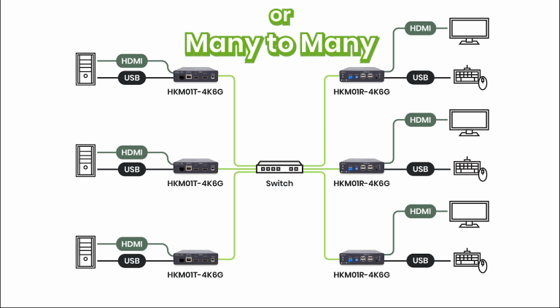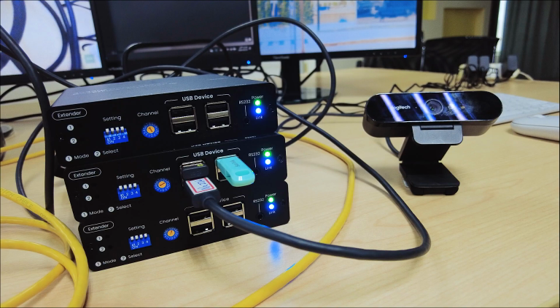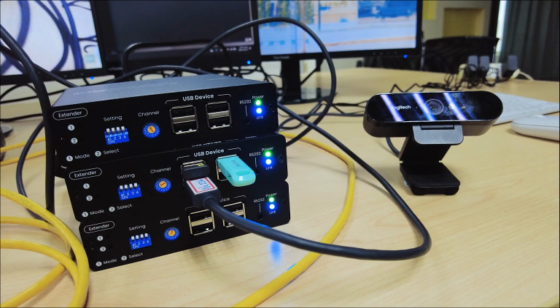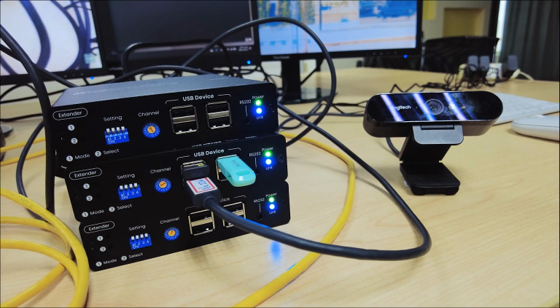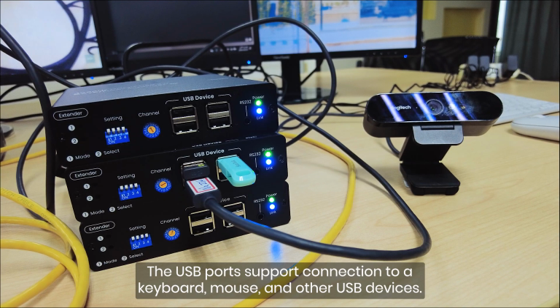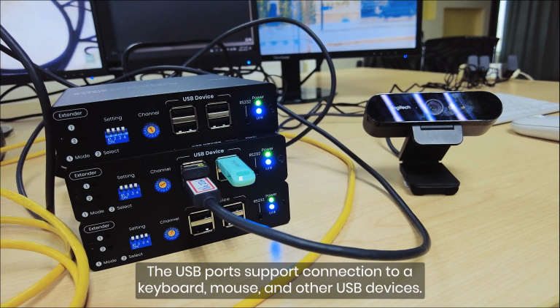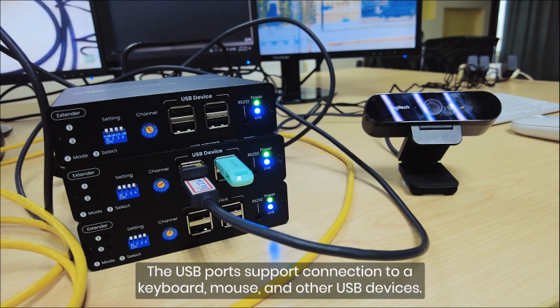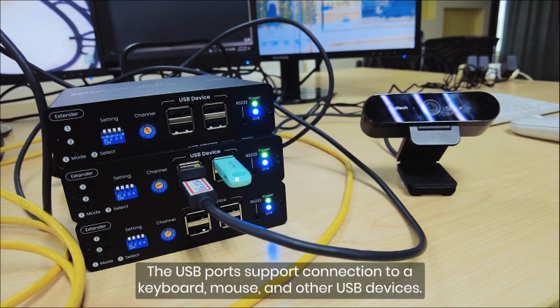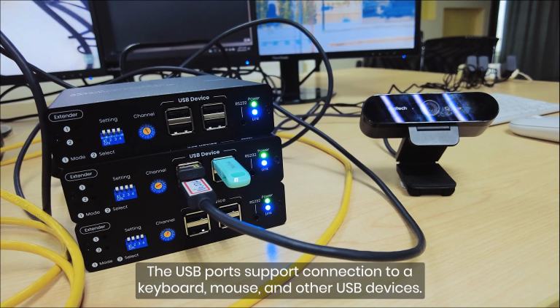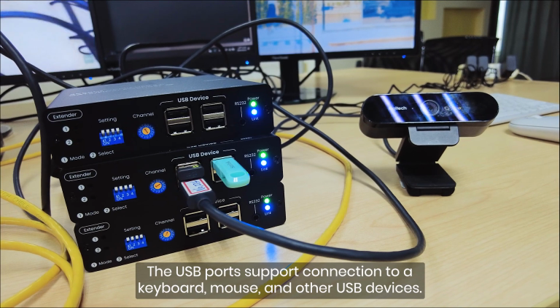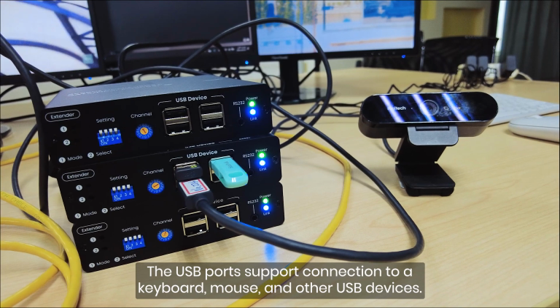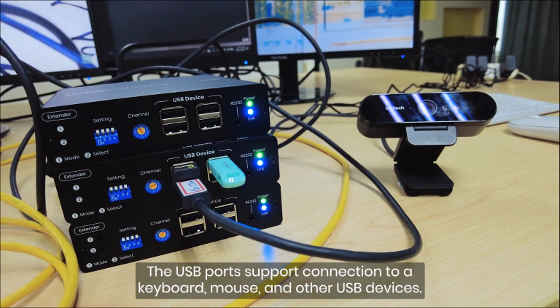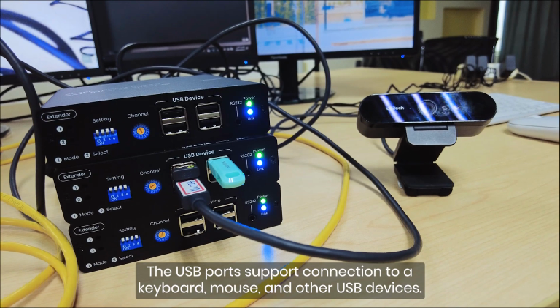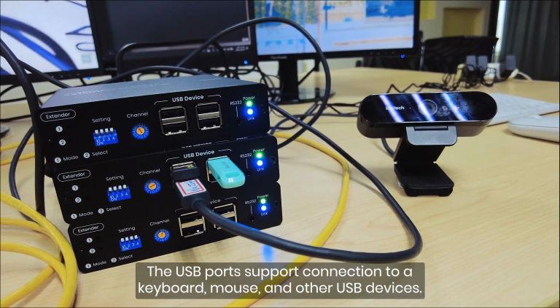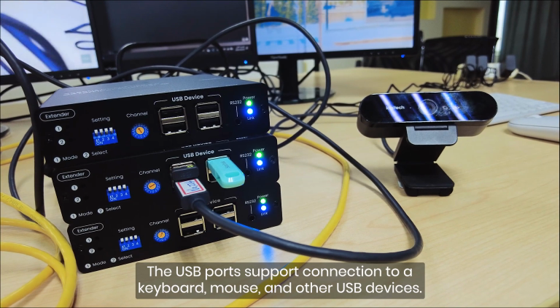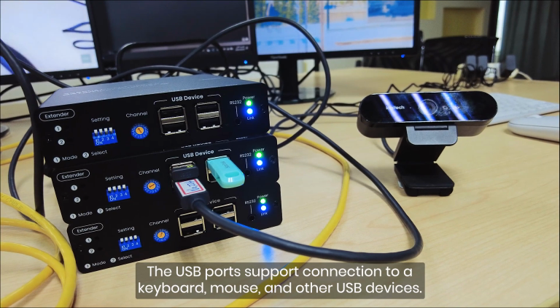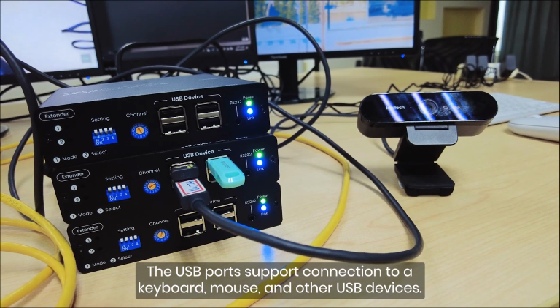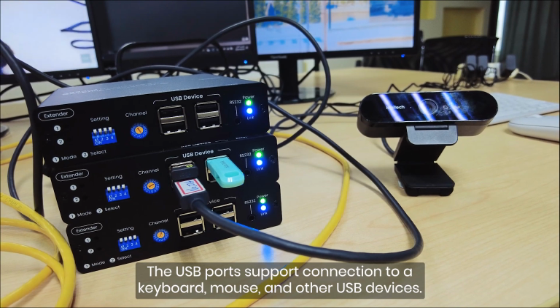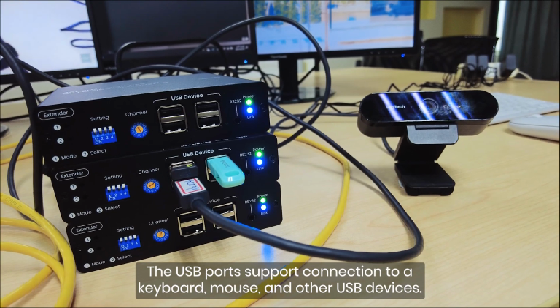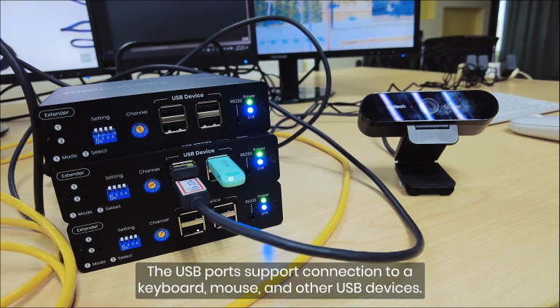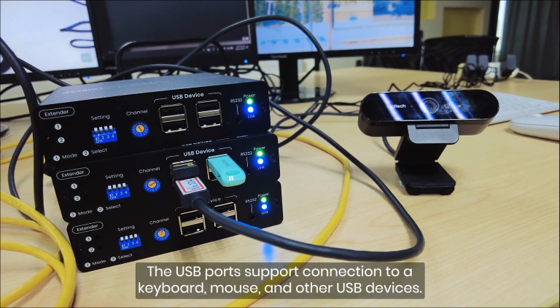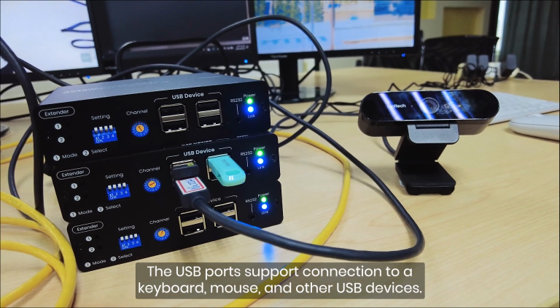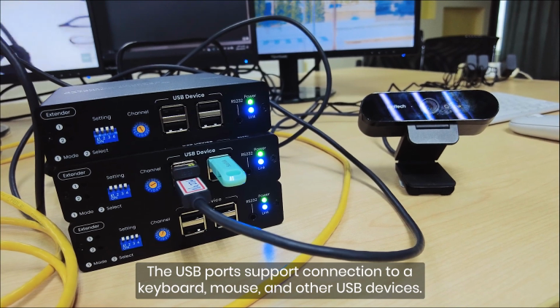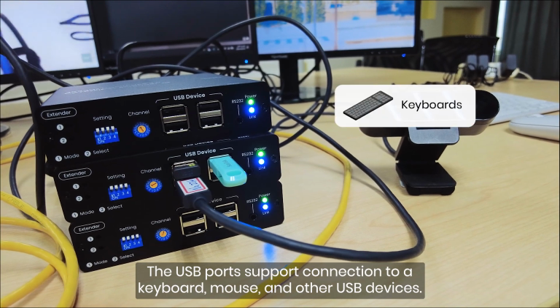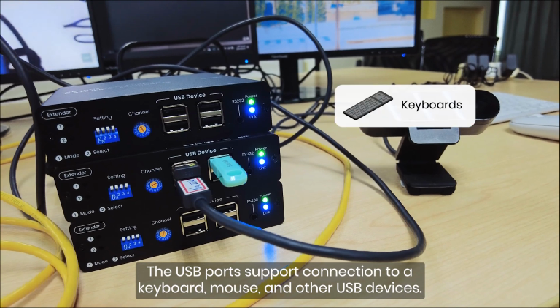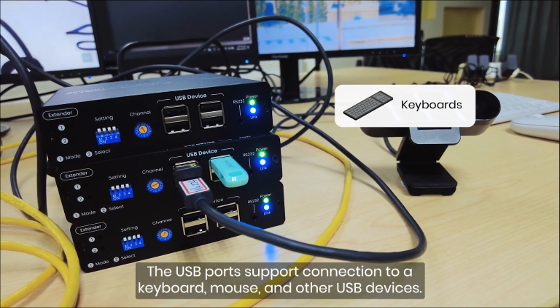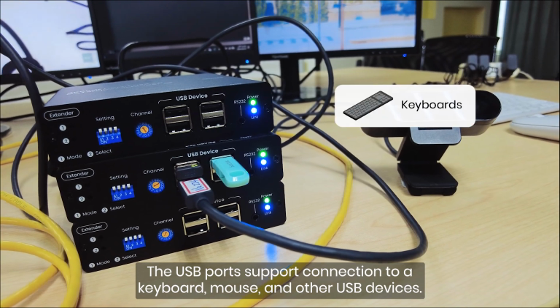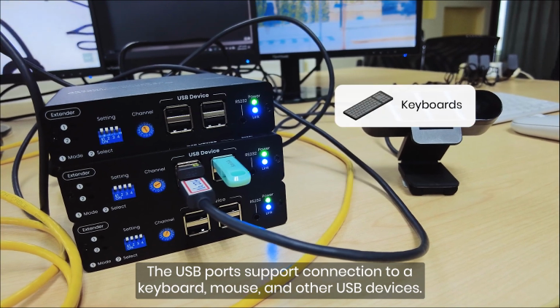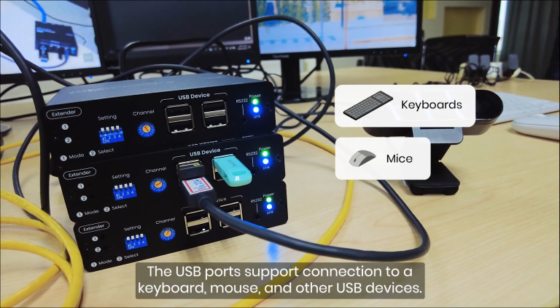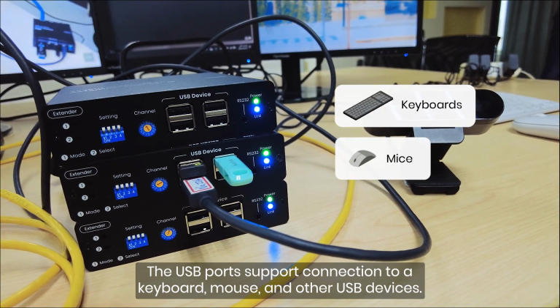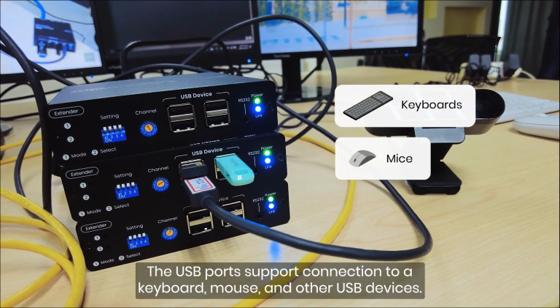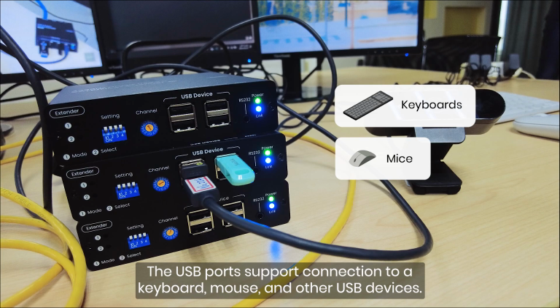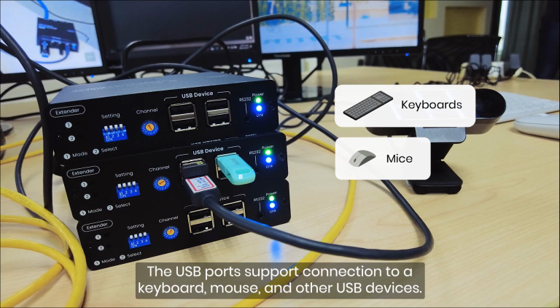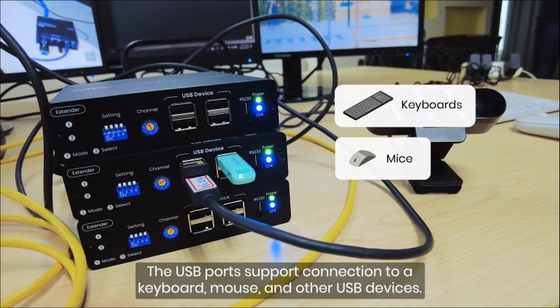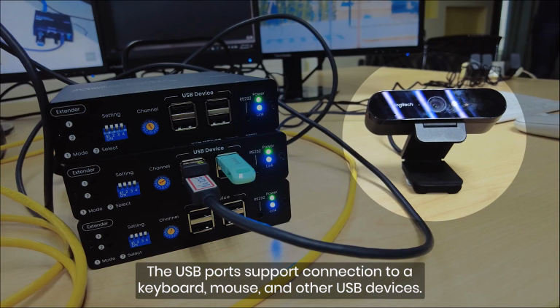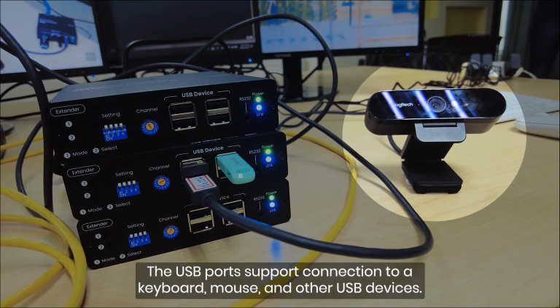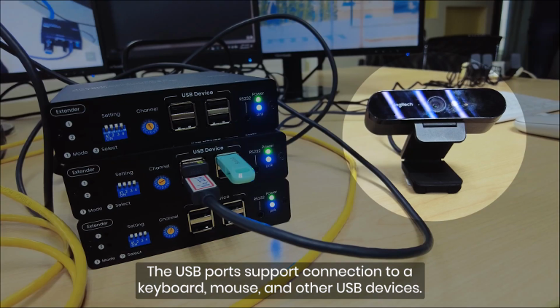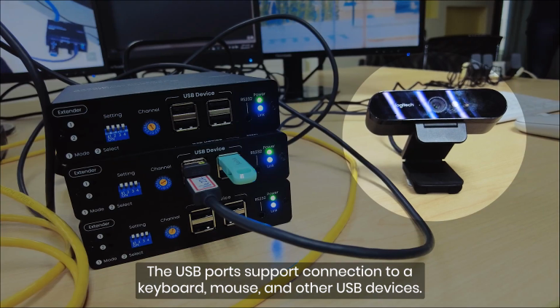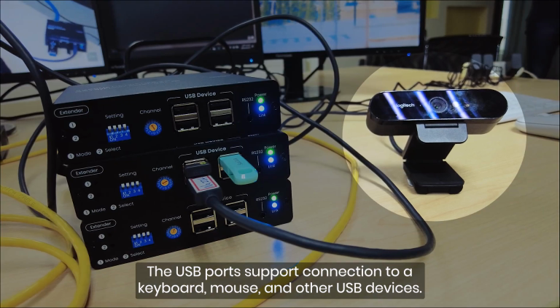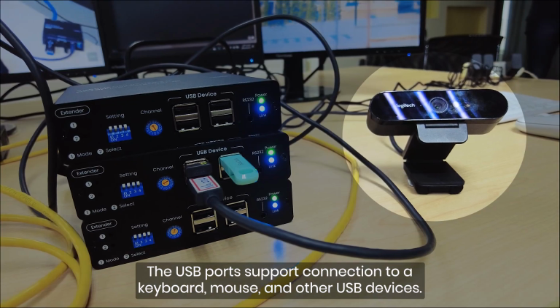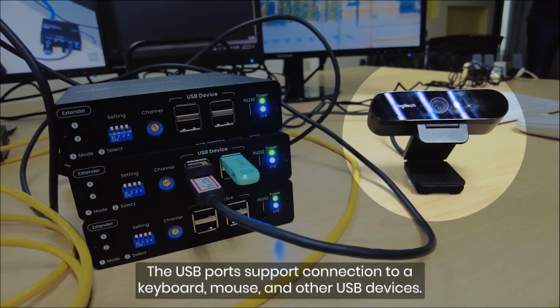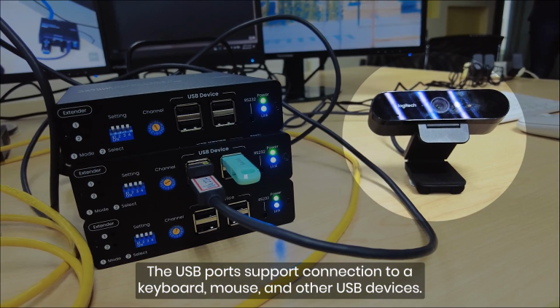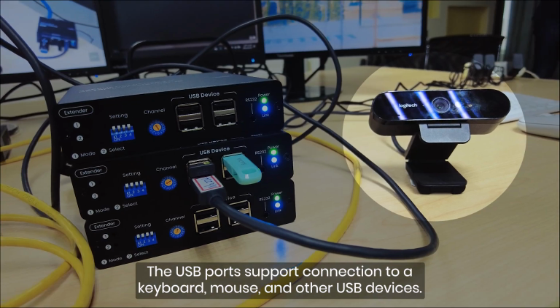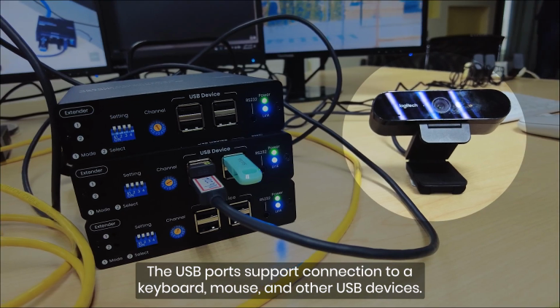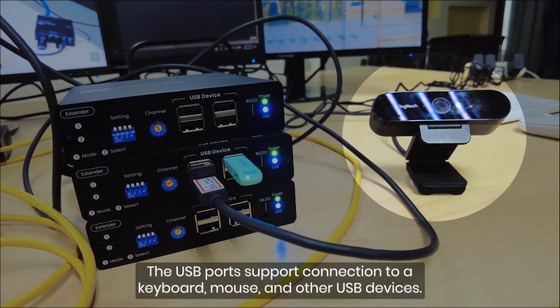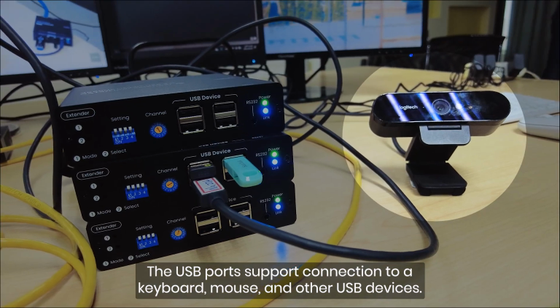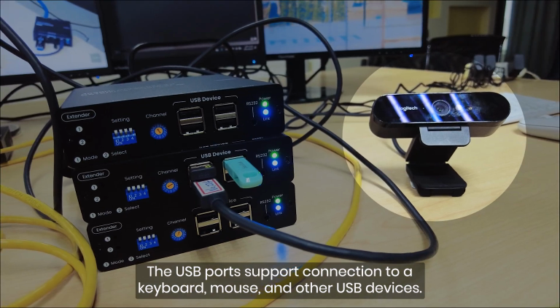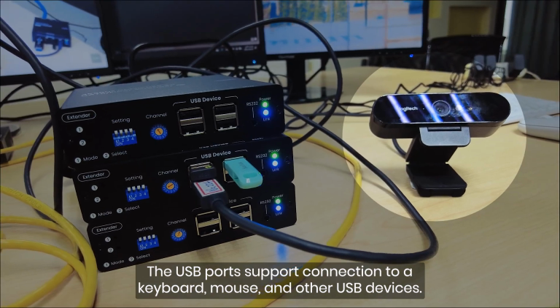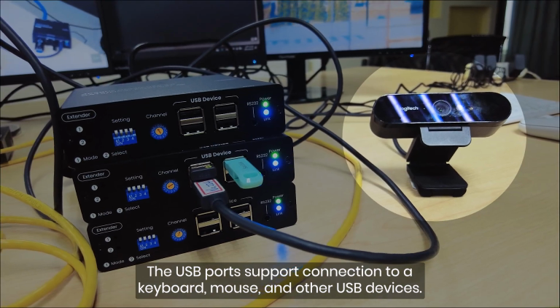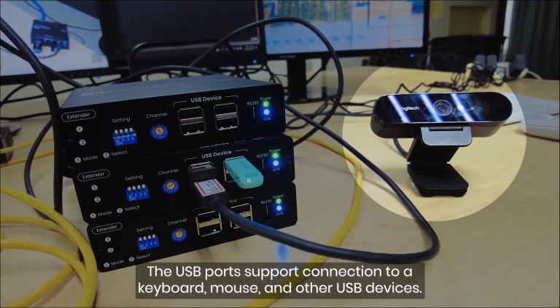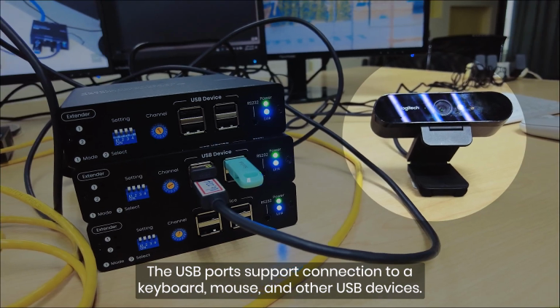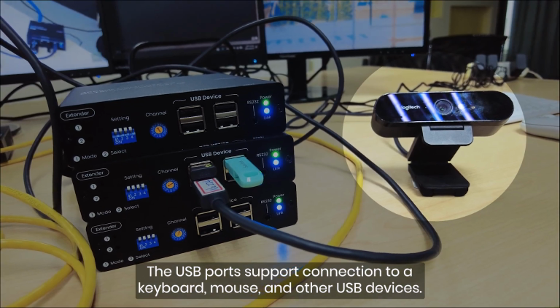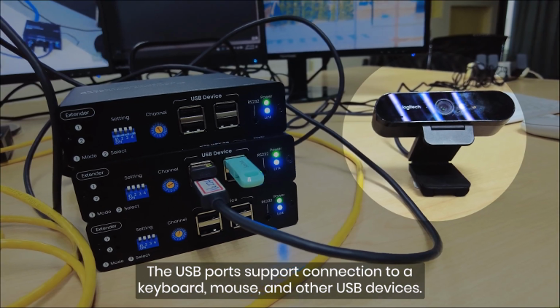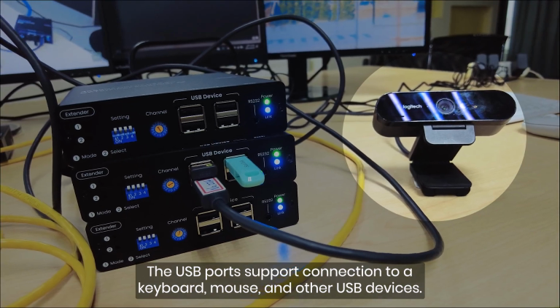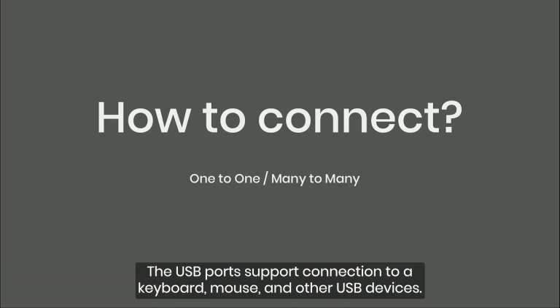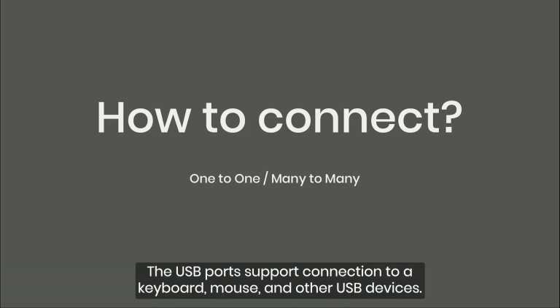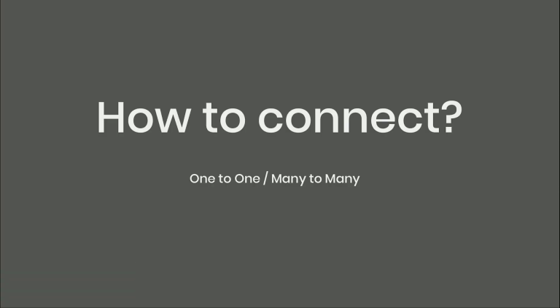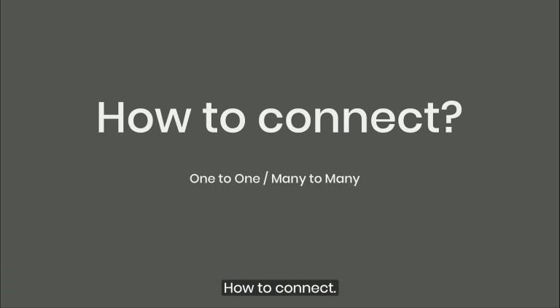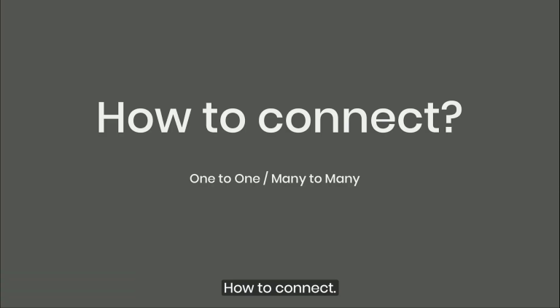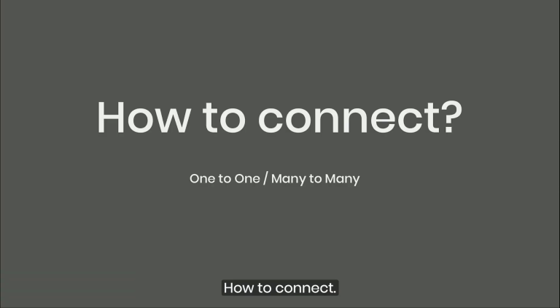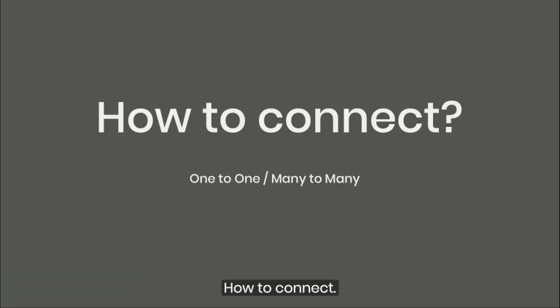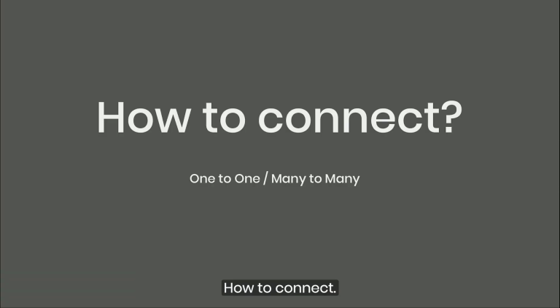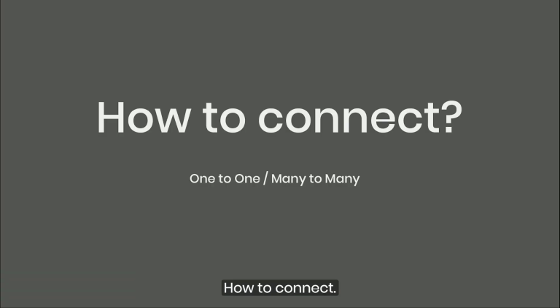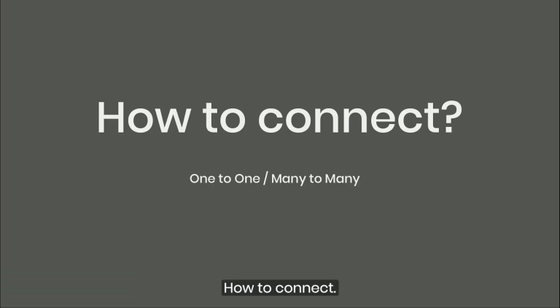The USB ports support connection to a keyboard, mouse, and other USB devices.